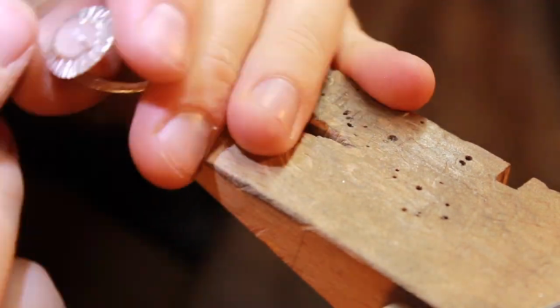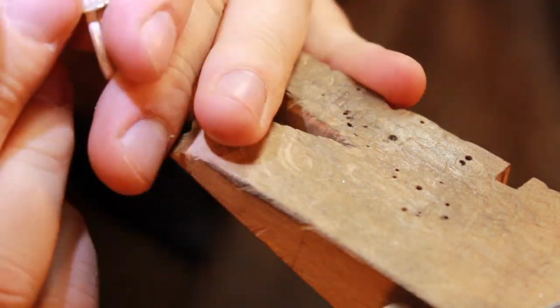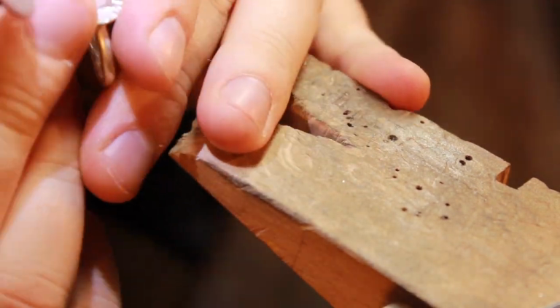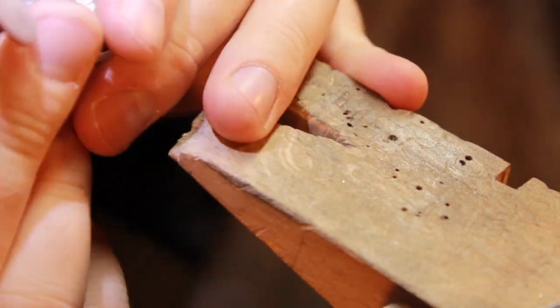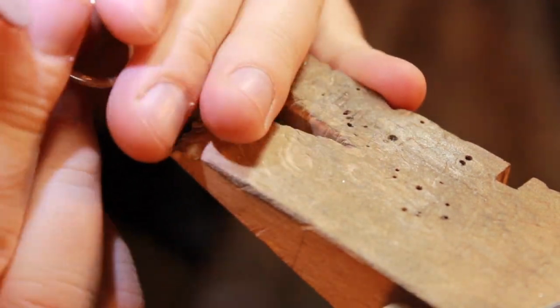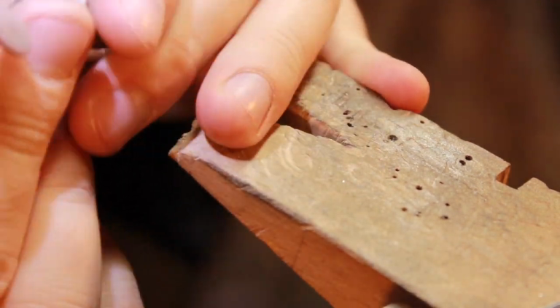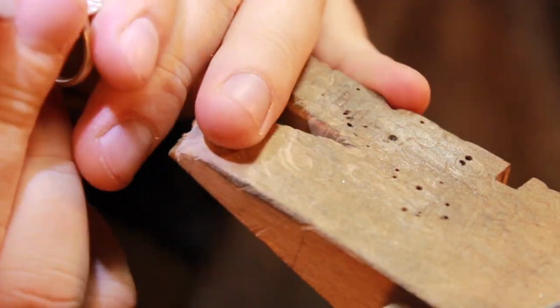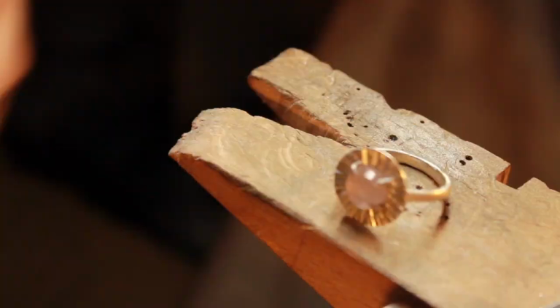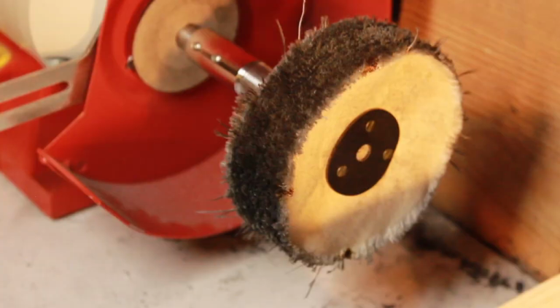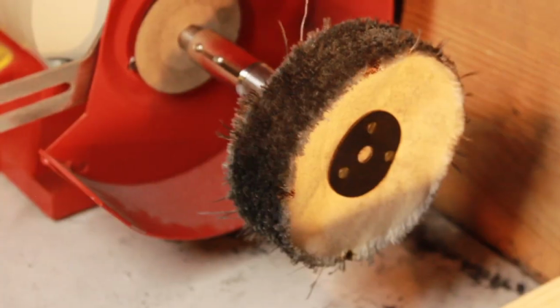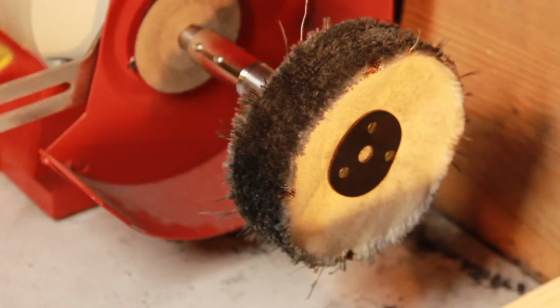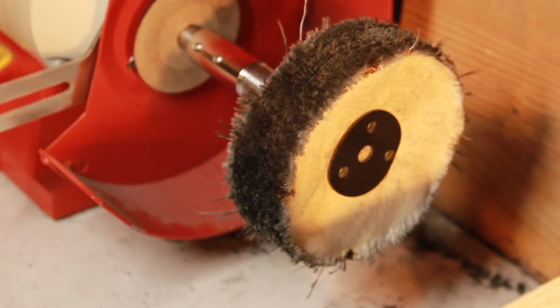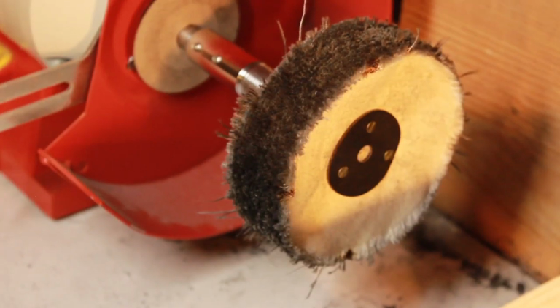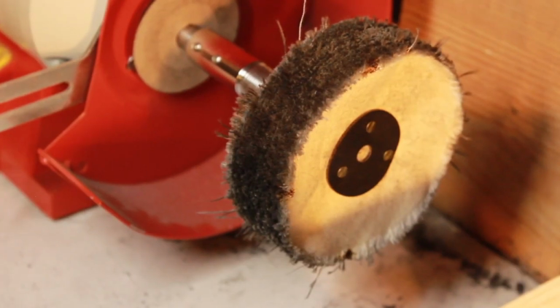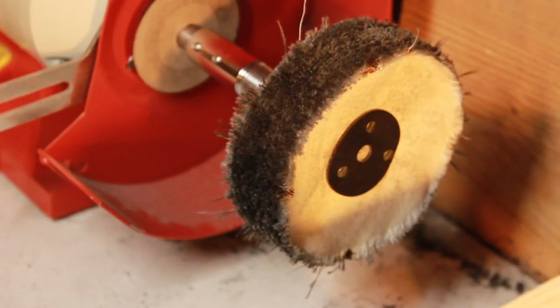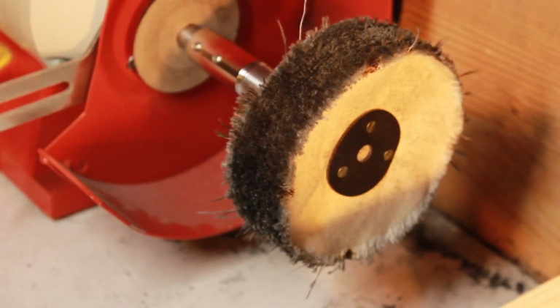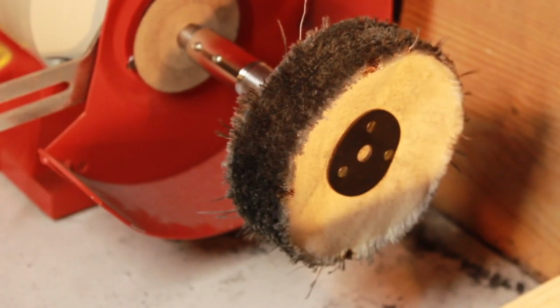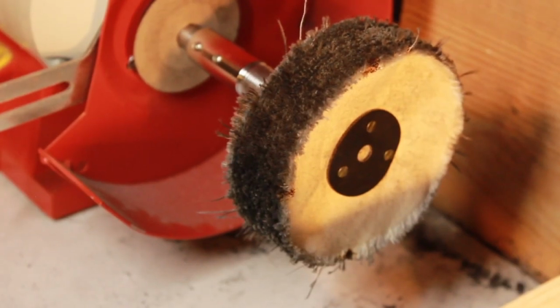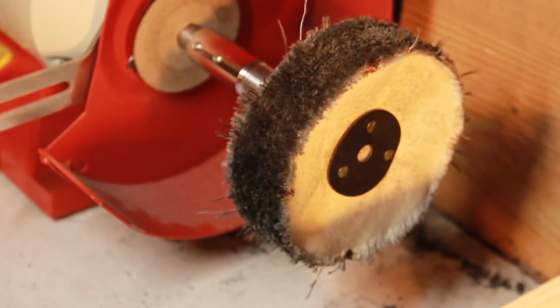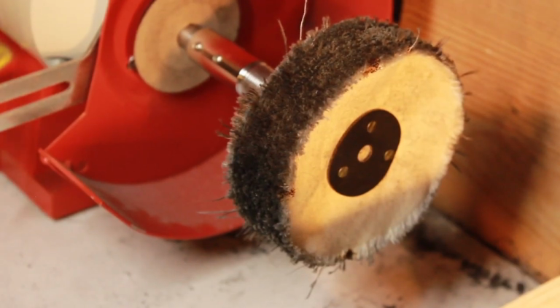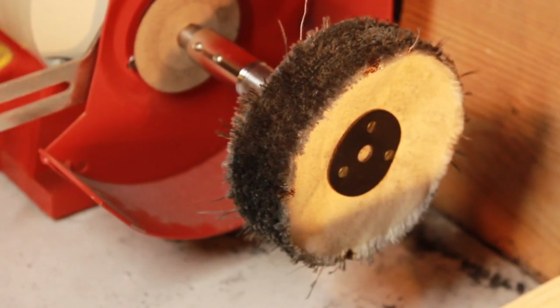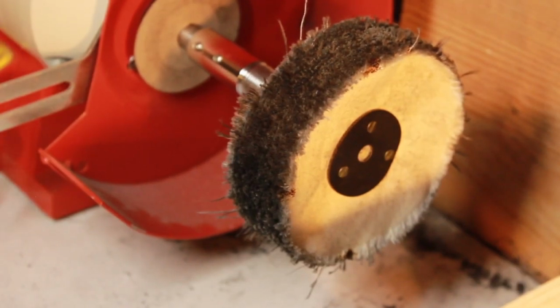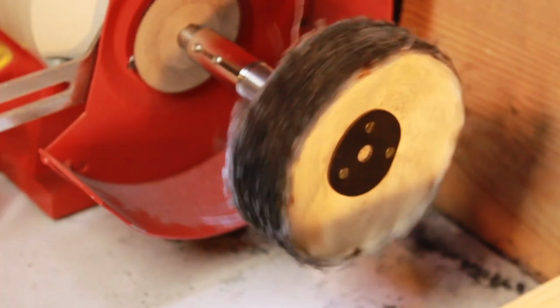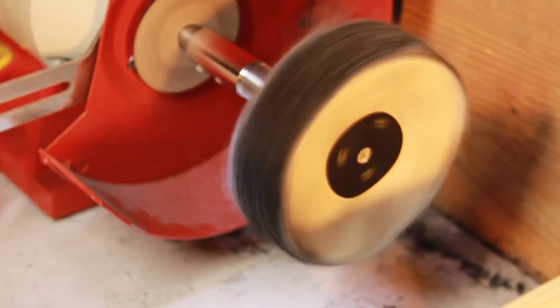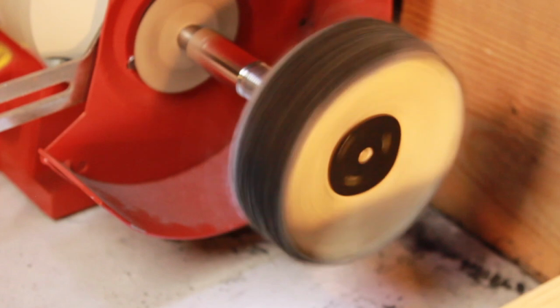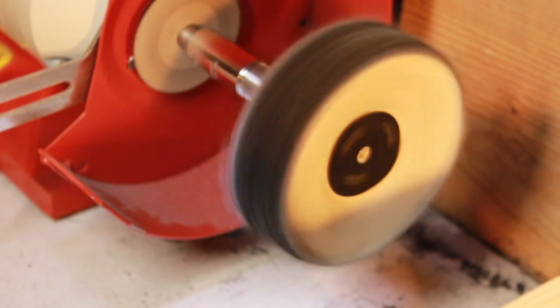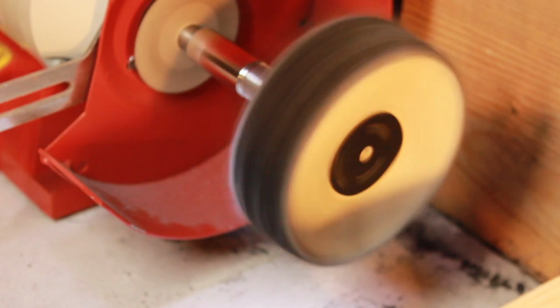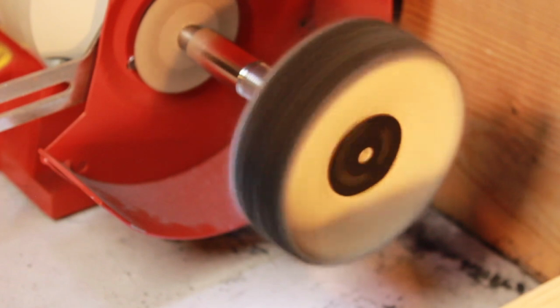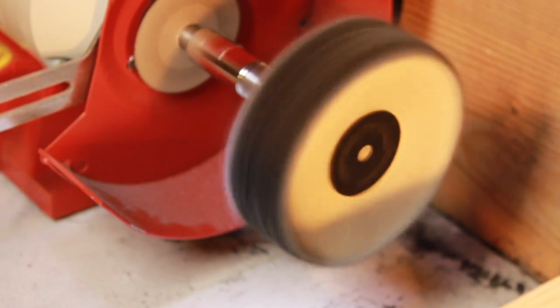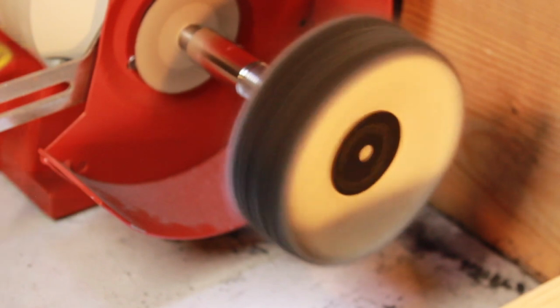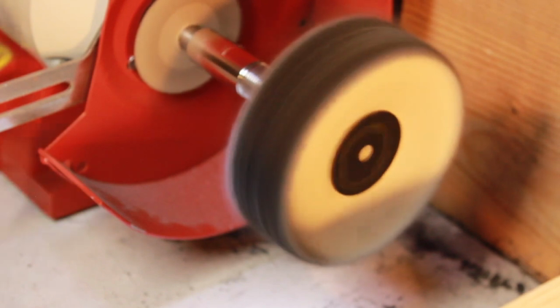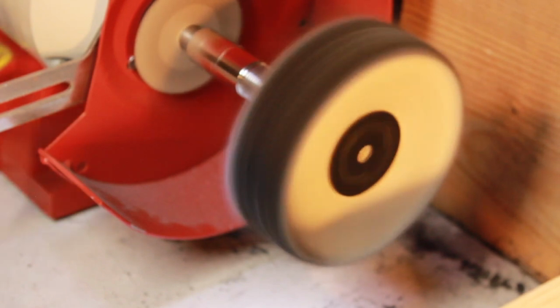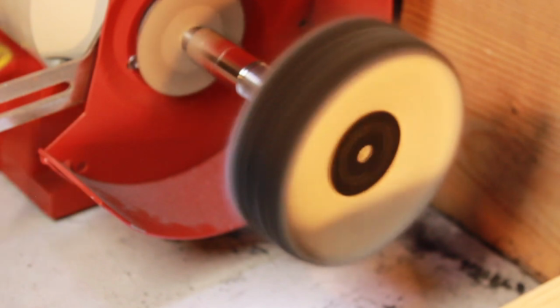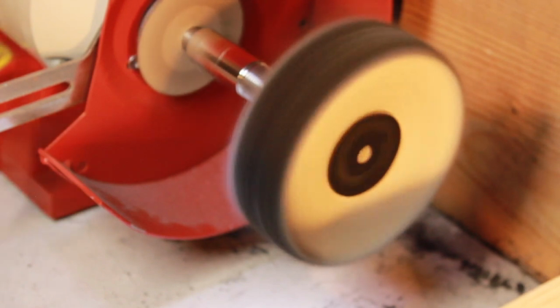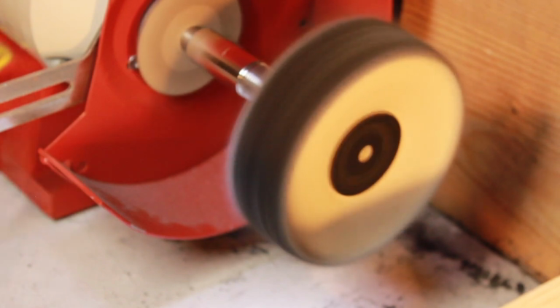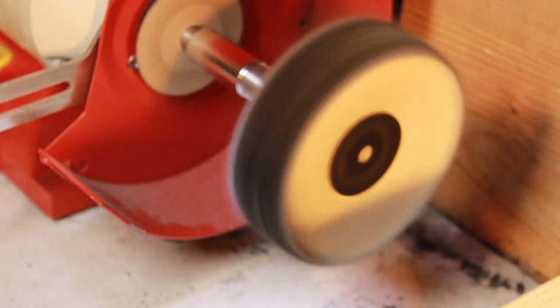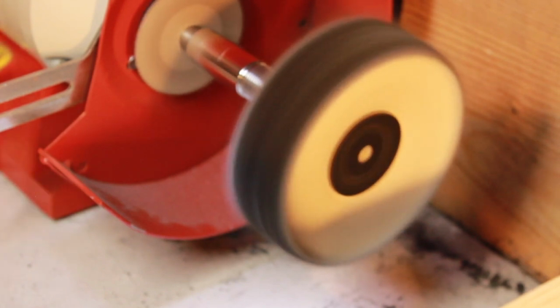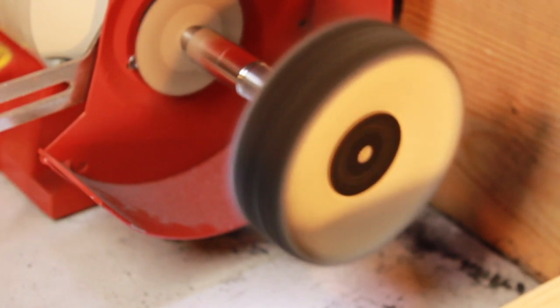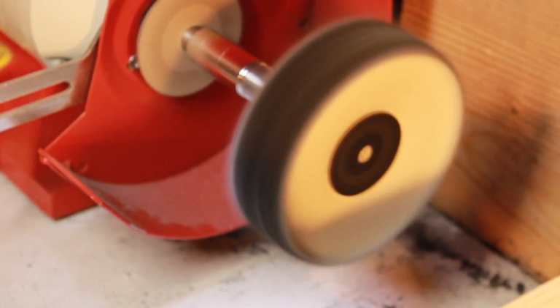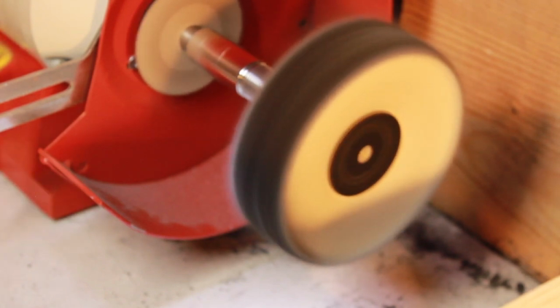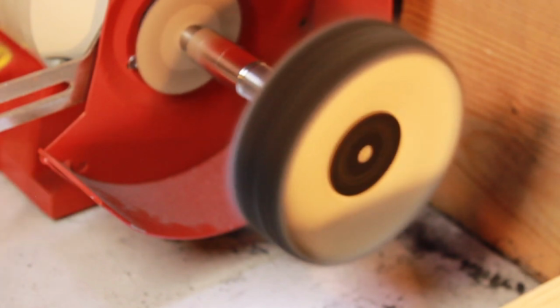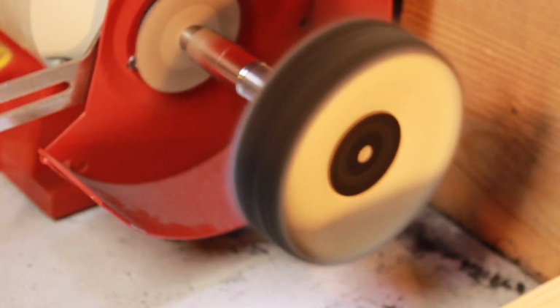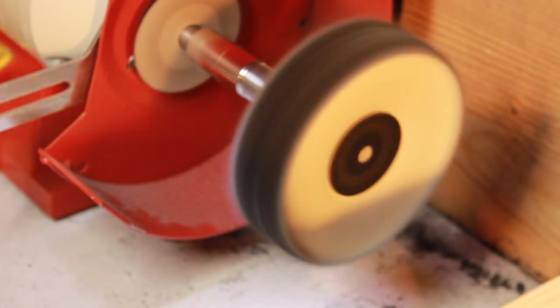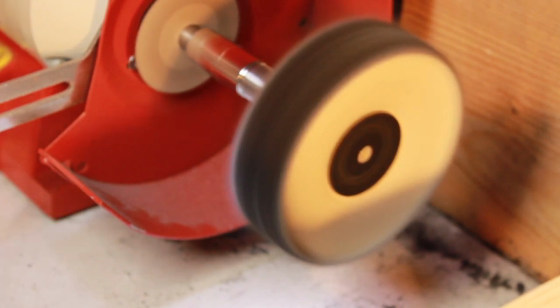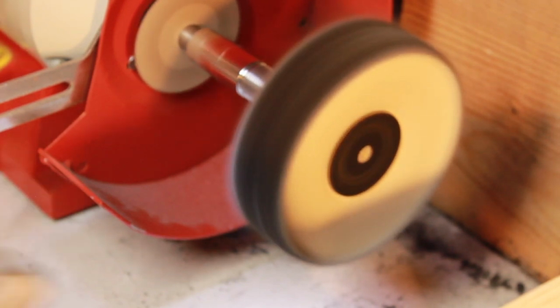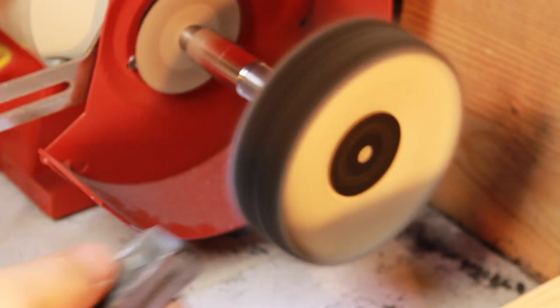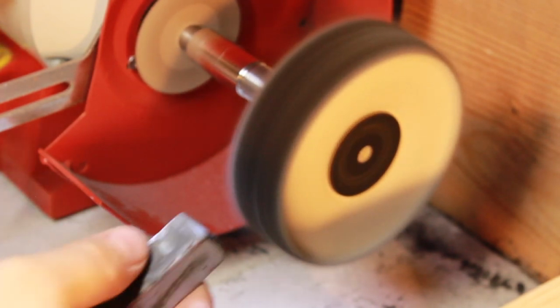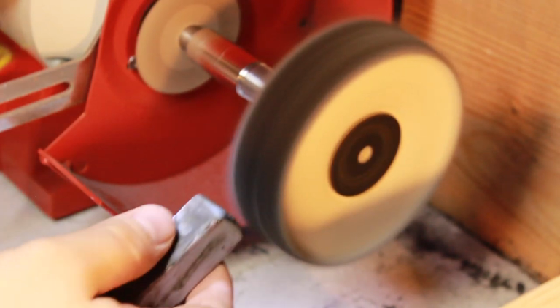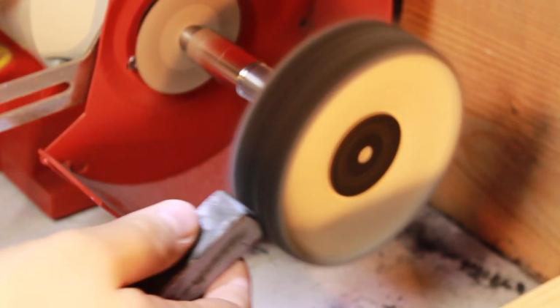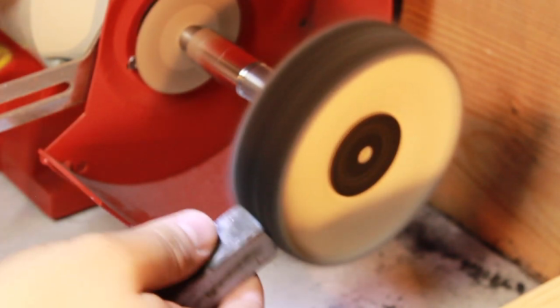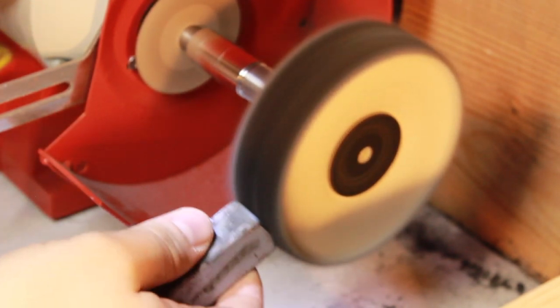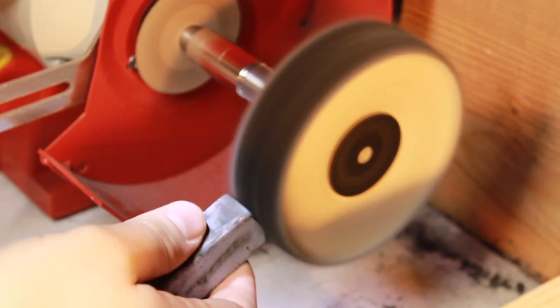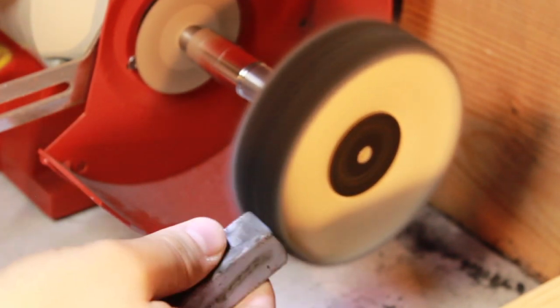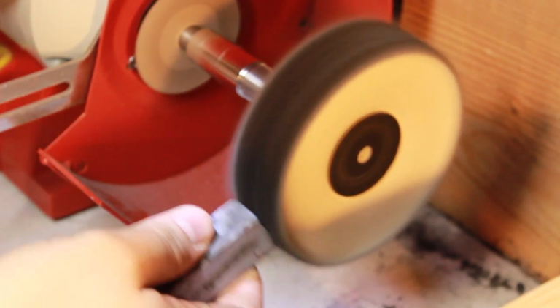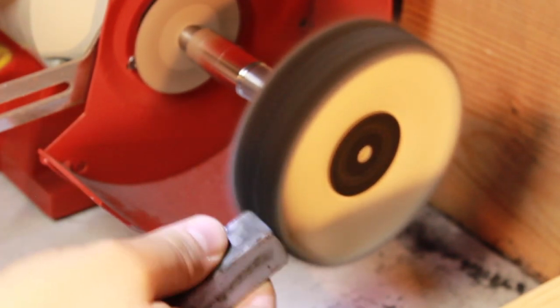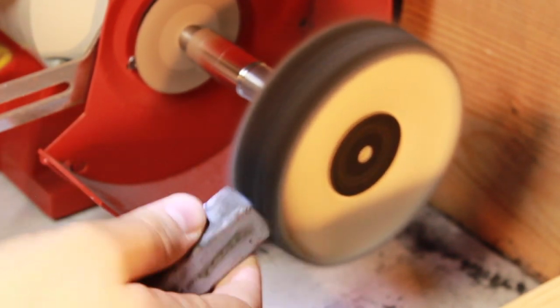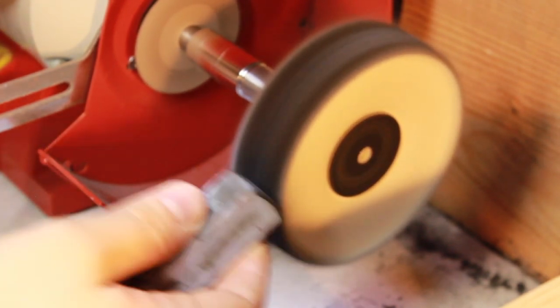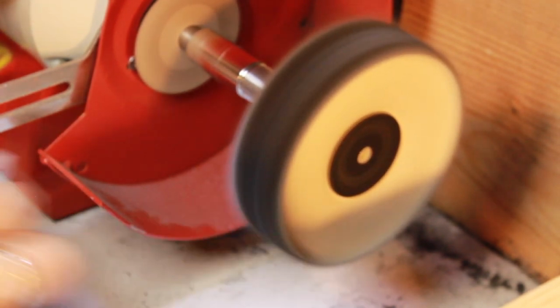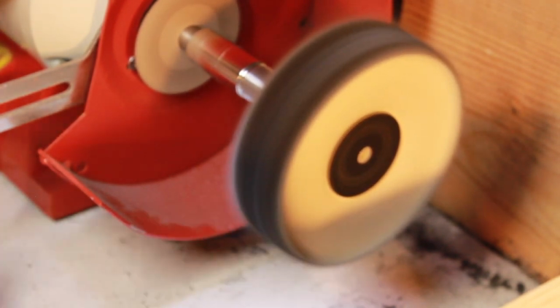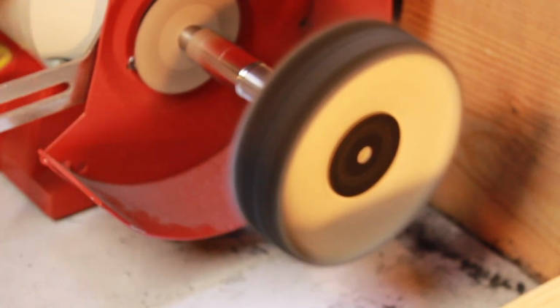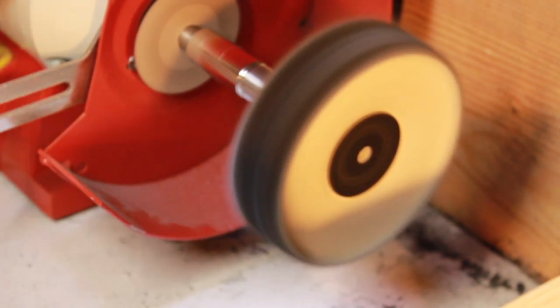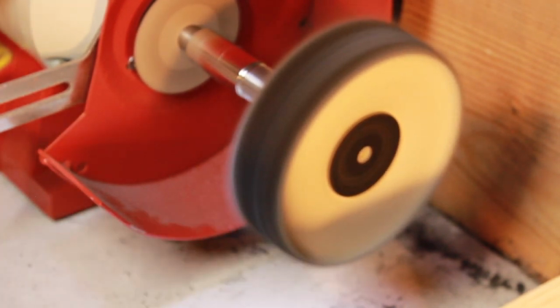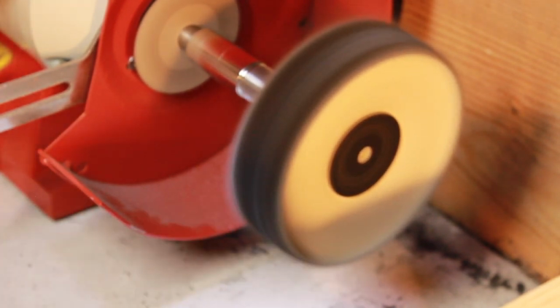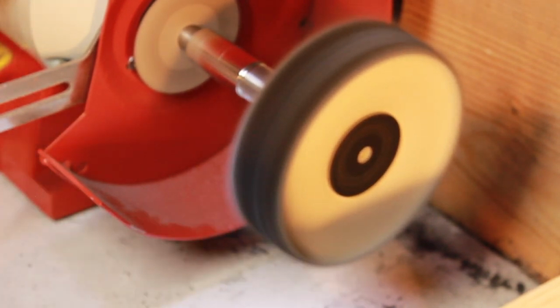I'm just finishing off the prongs, making sure they're all nicely finished before giving a final polish on the buffing wheel.